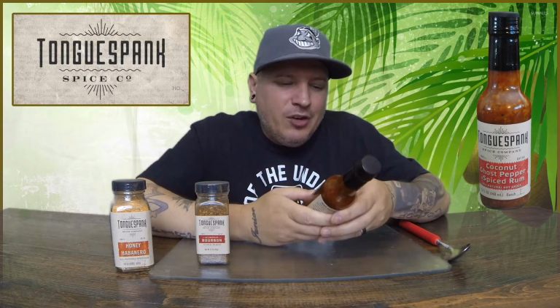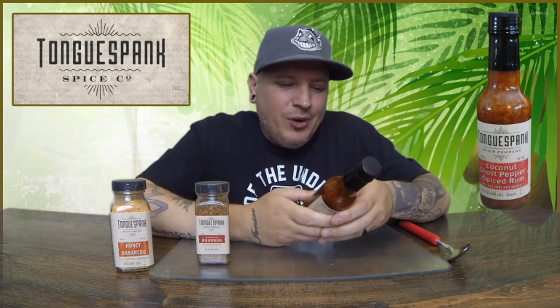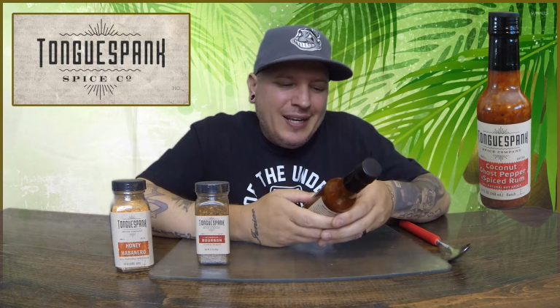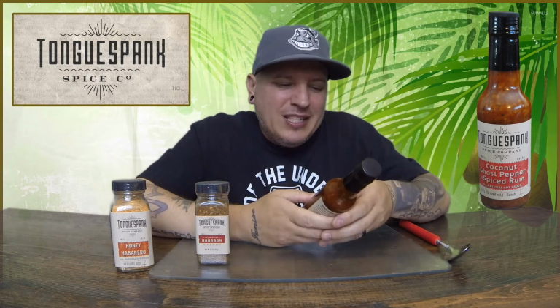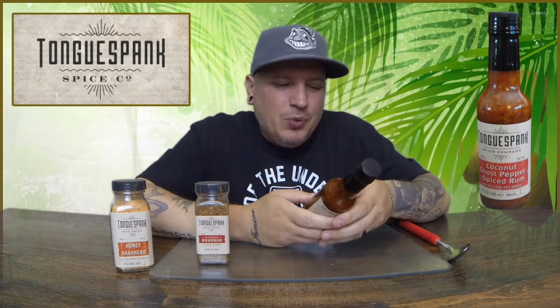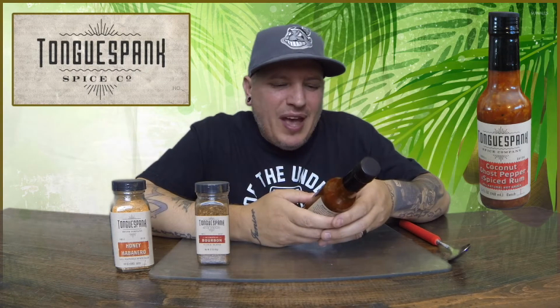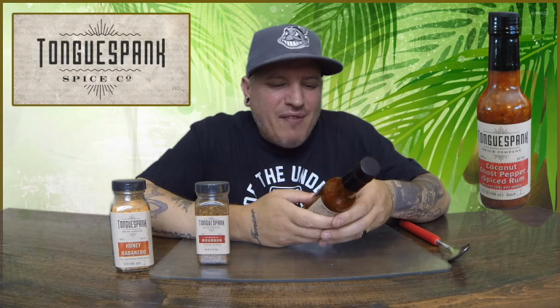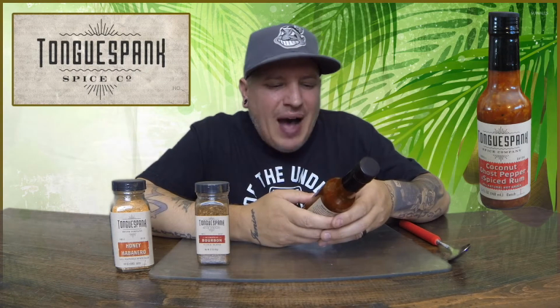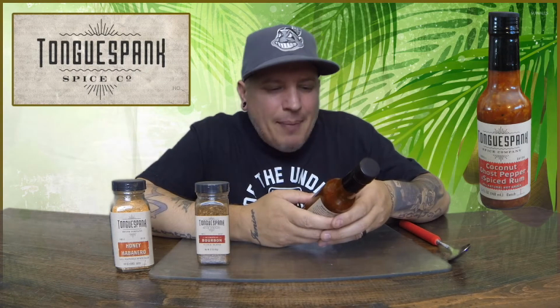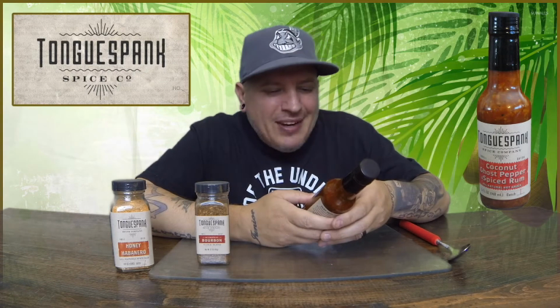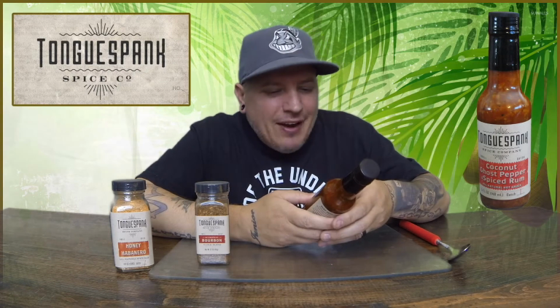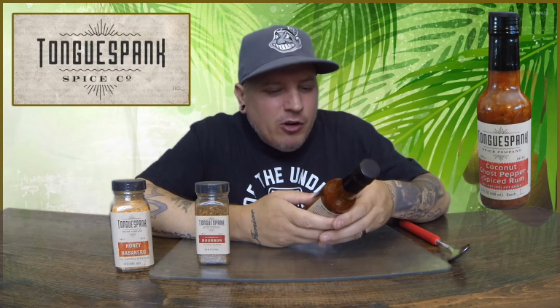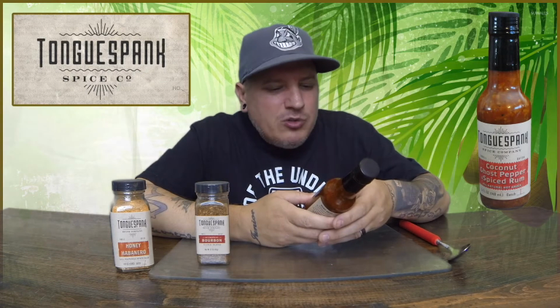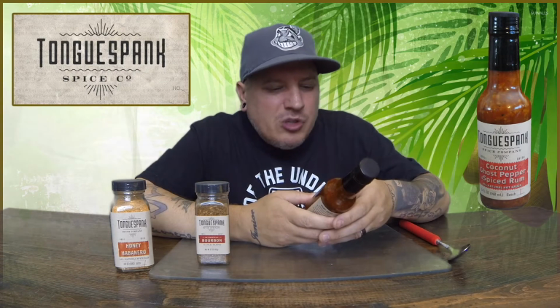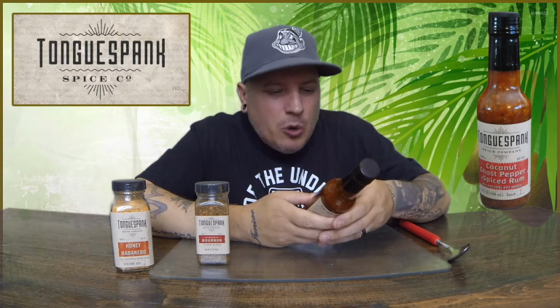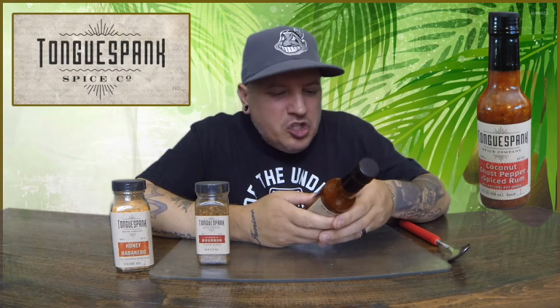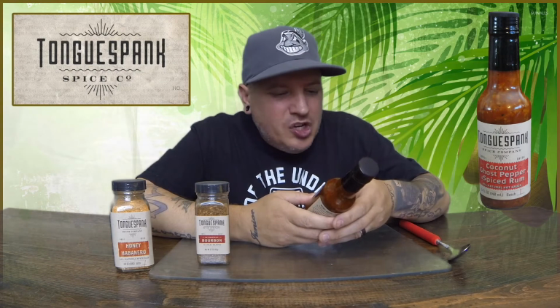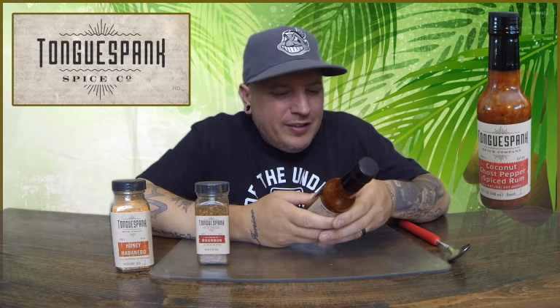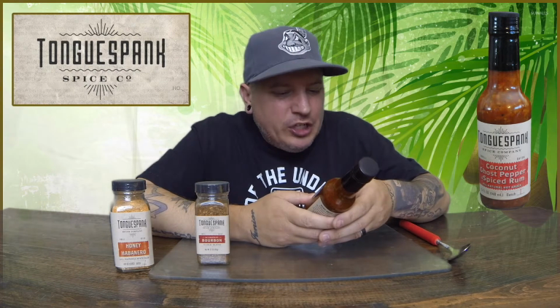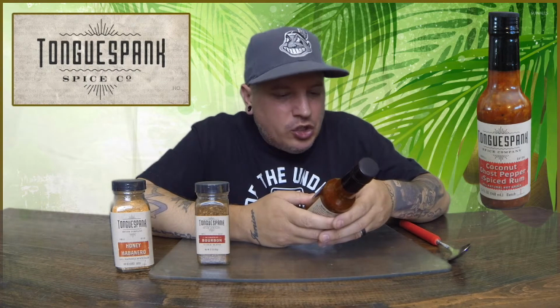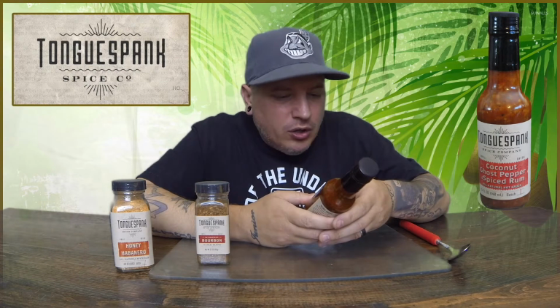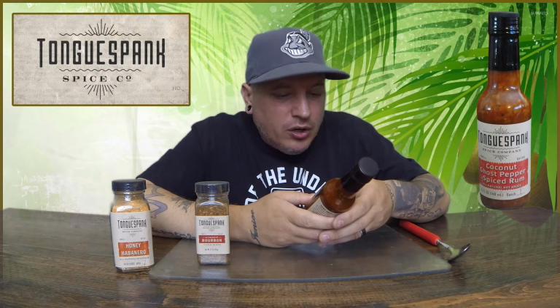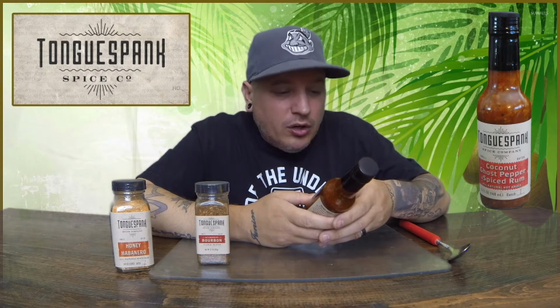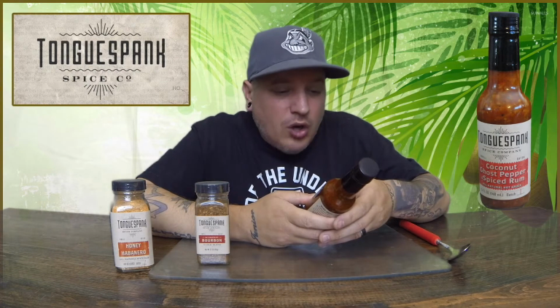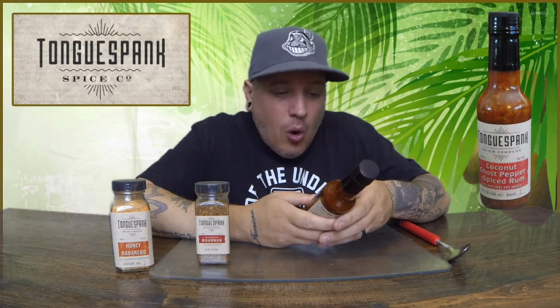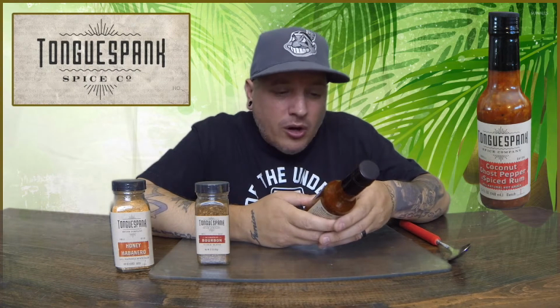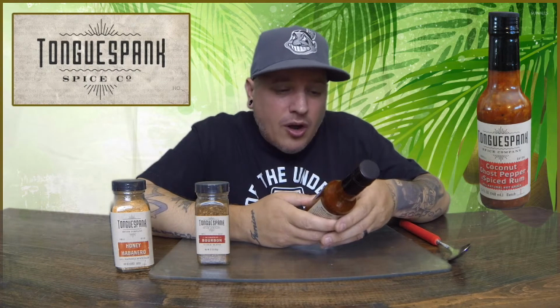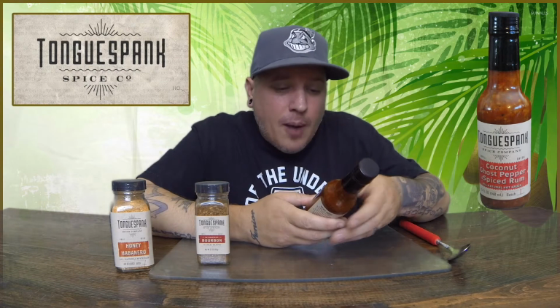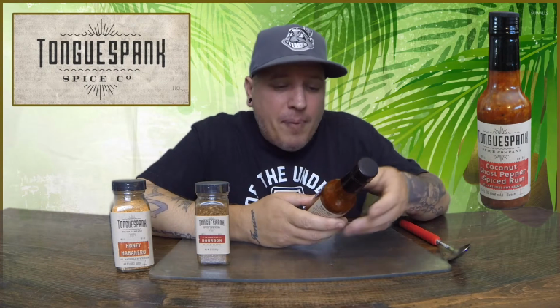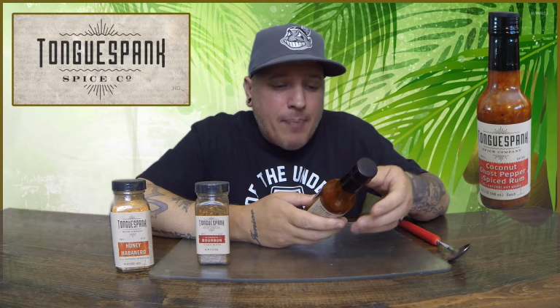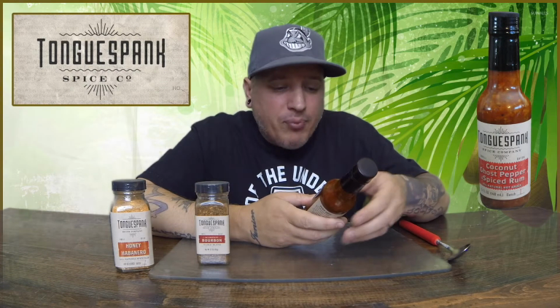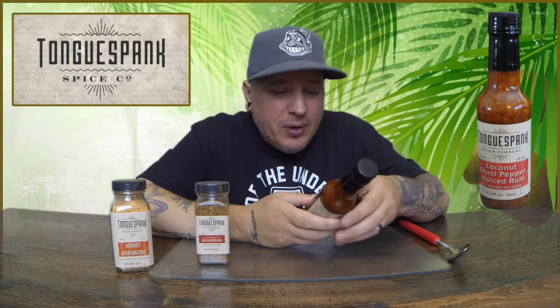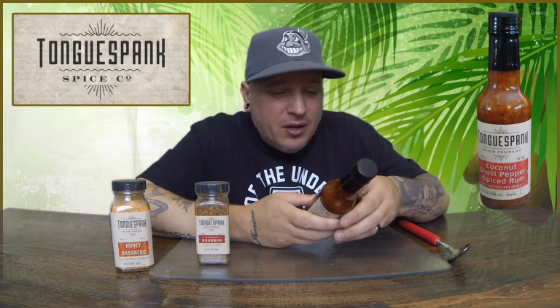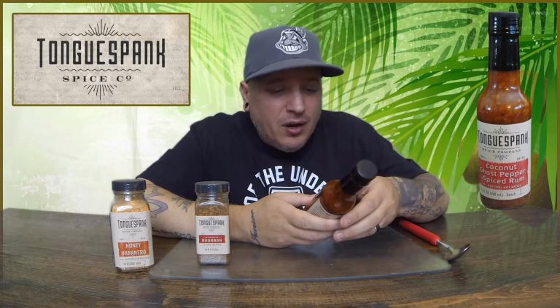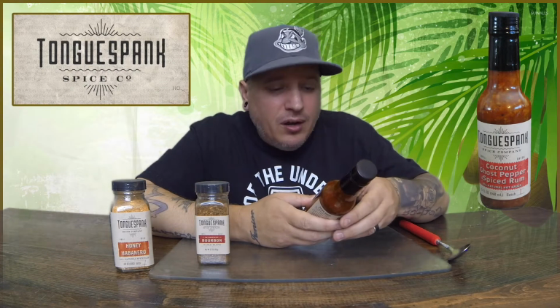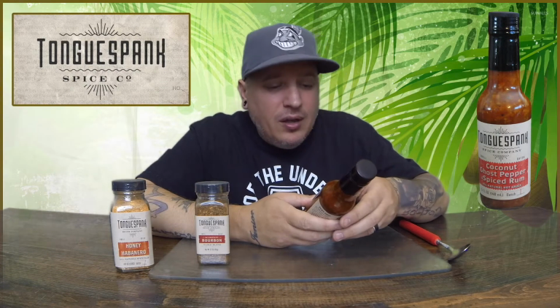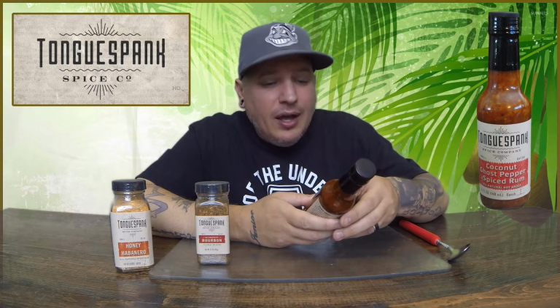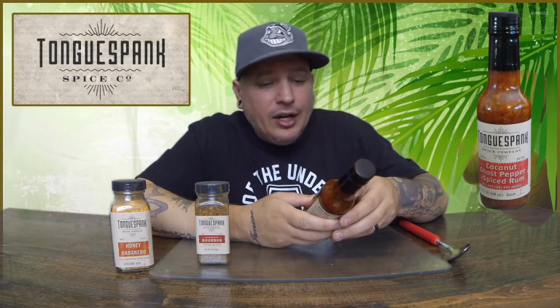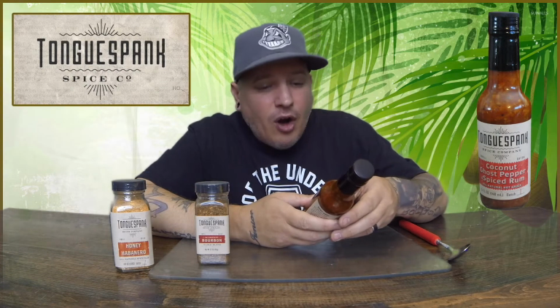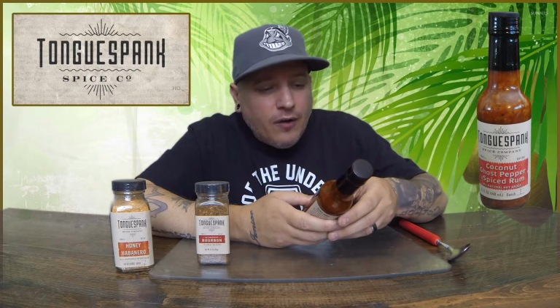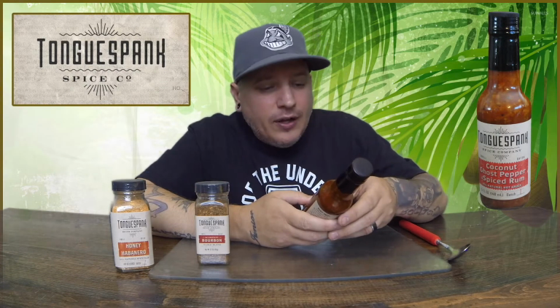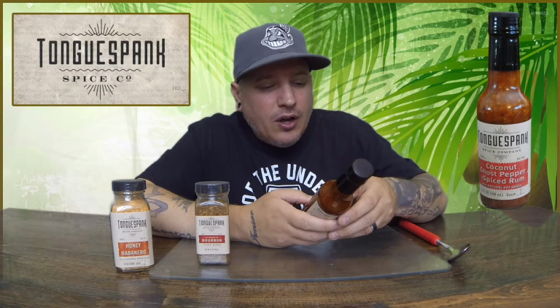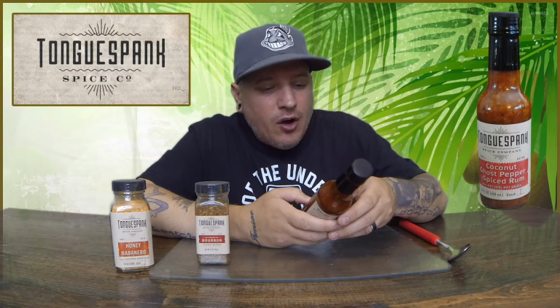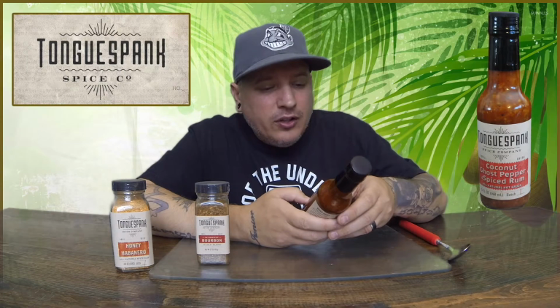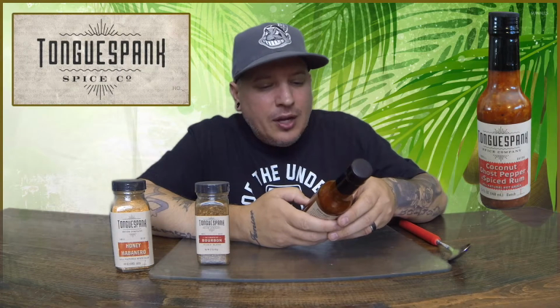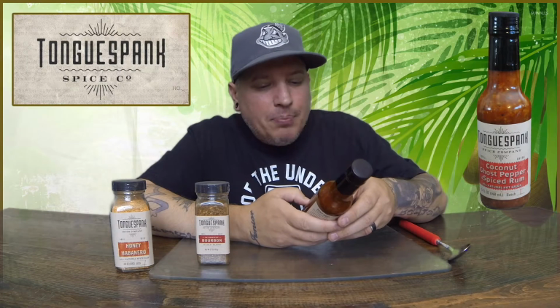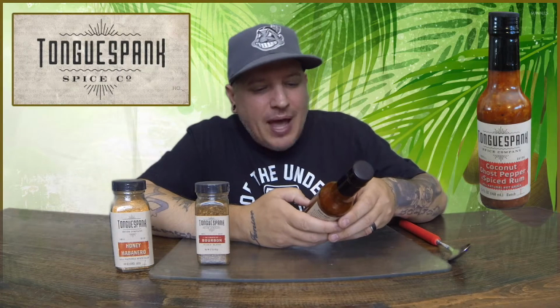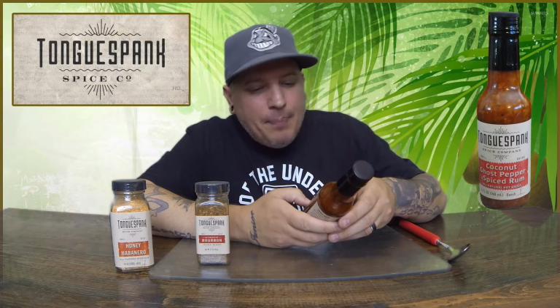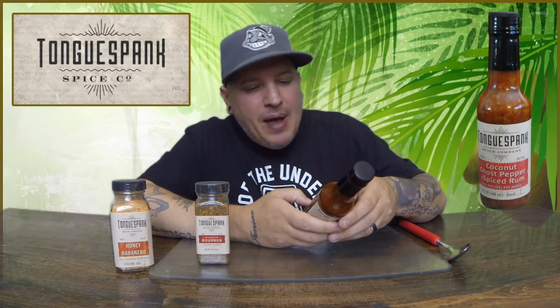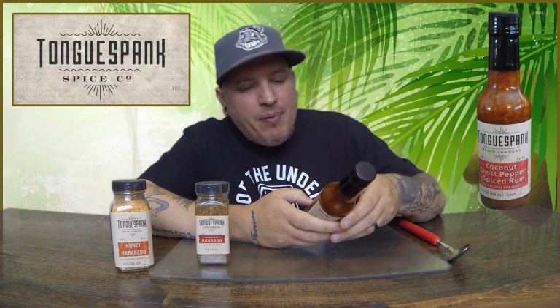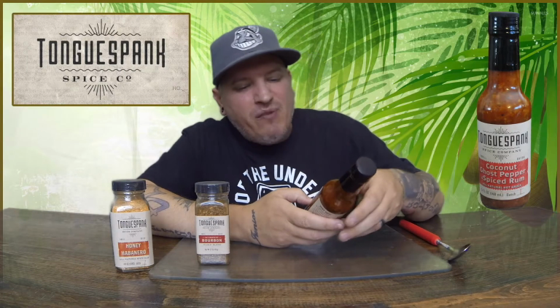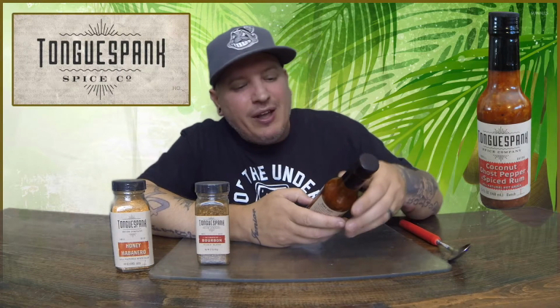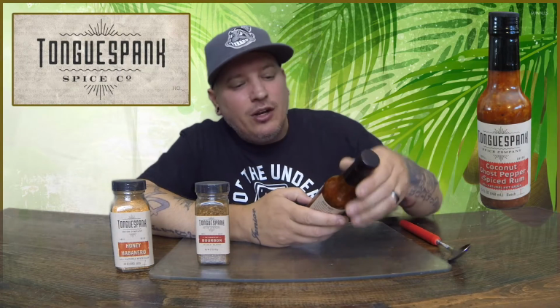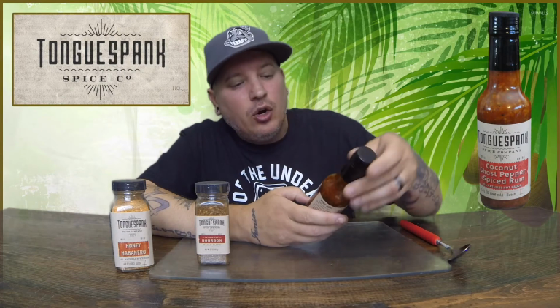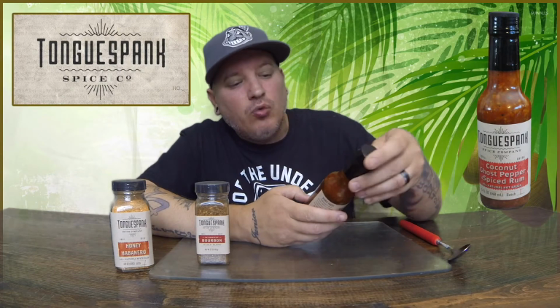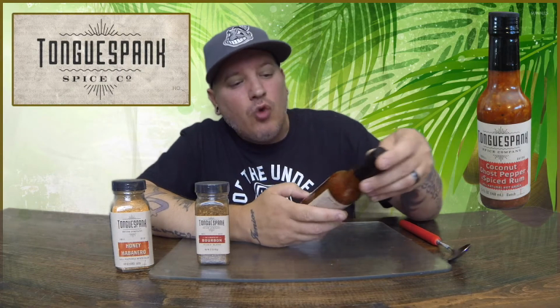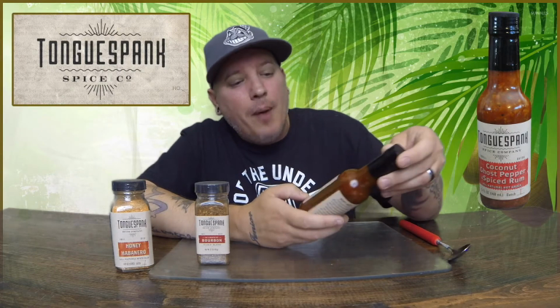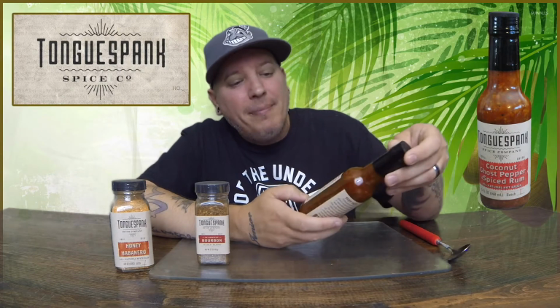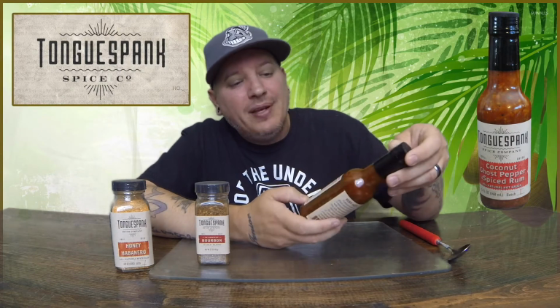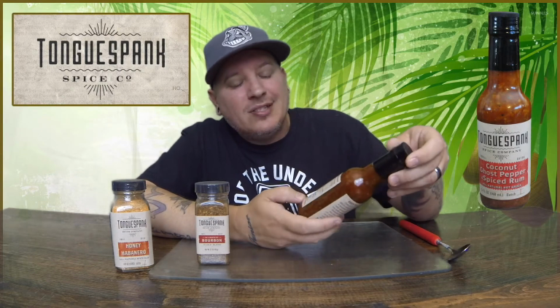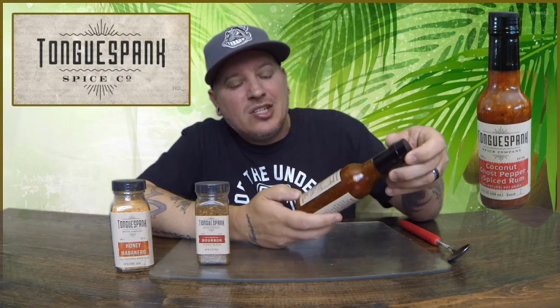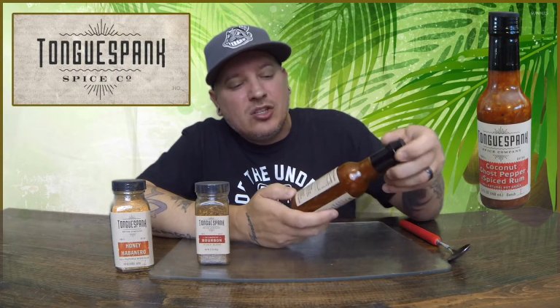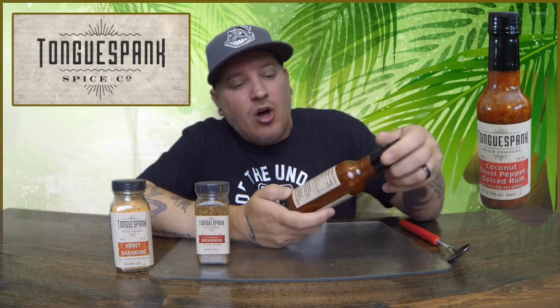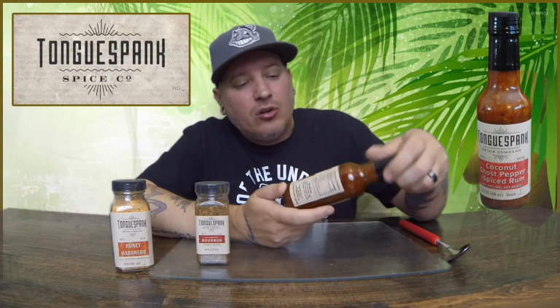Ingredients: we have habaneros, ghost chili, sugar, coconut, paprika, garlic, onion, black pepper, vinegar, rum, and salt.